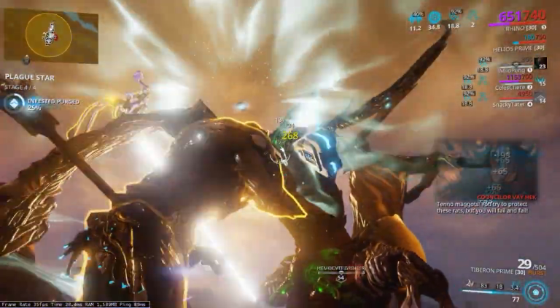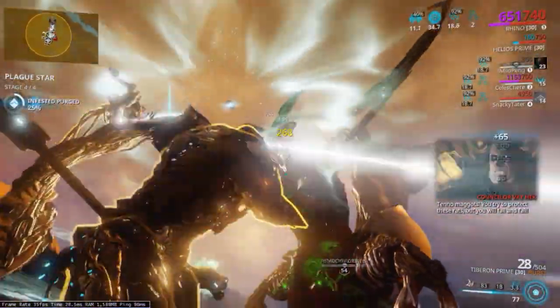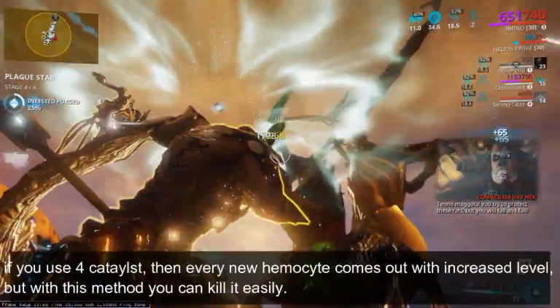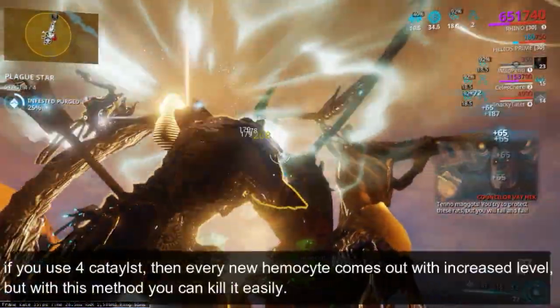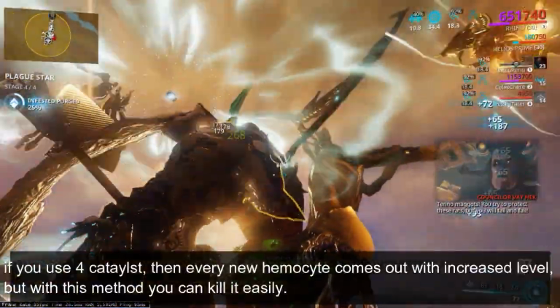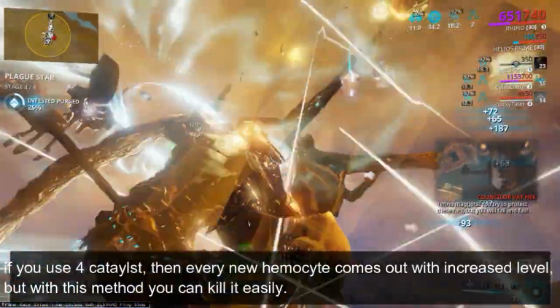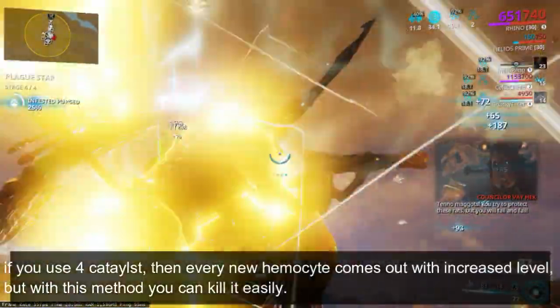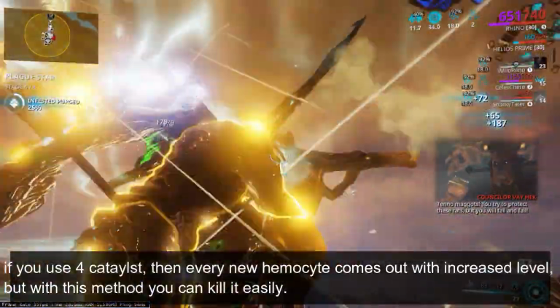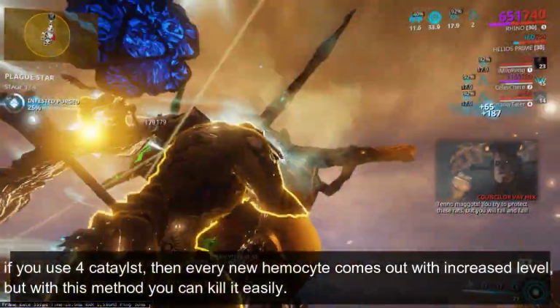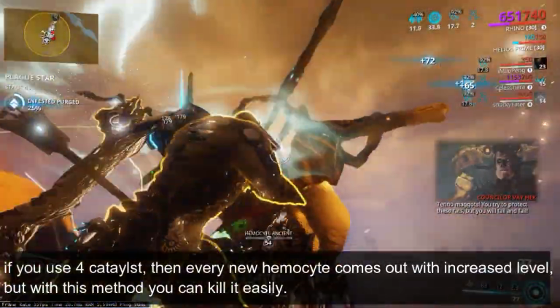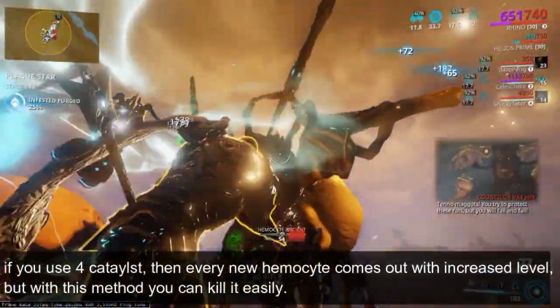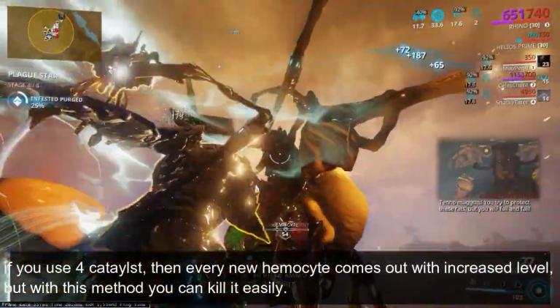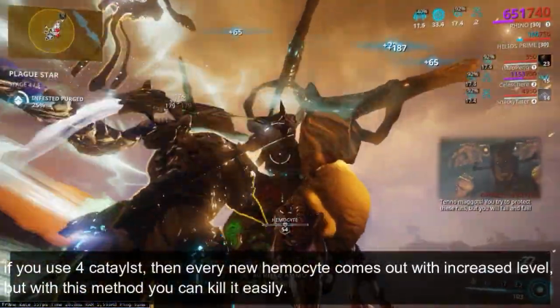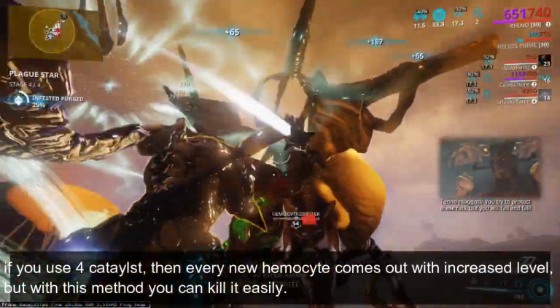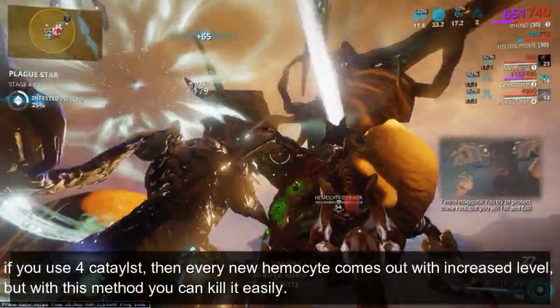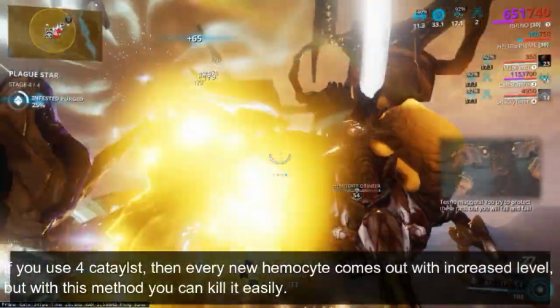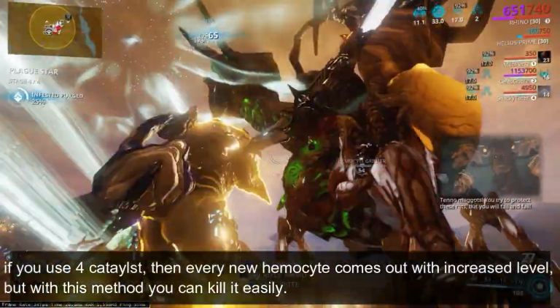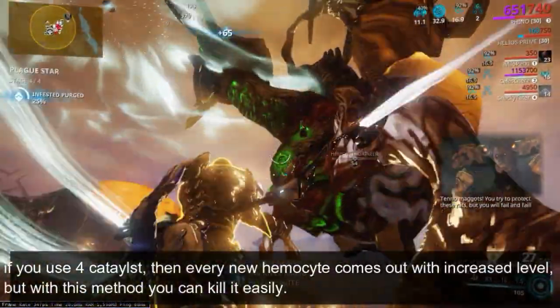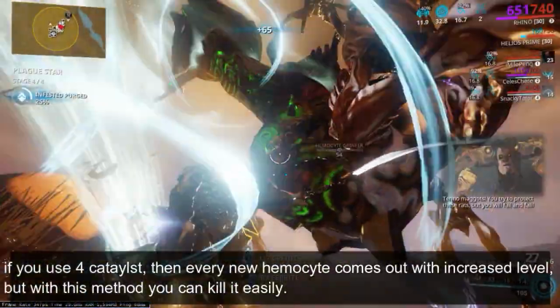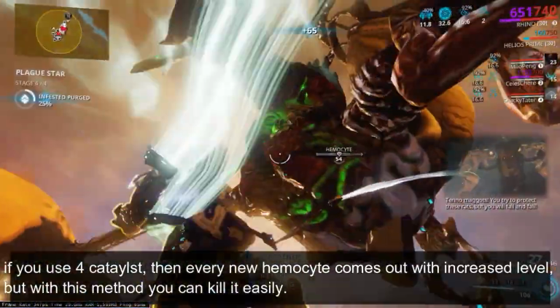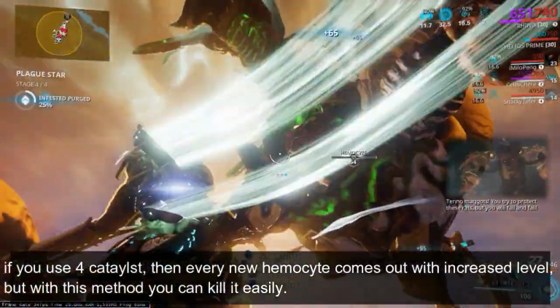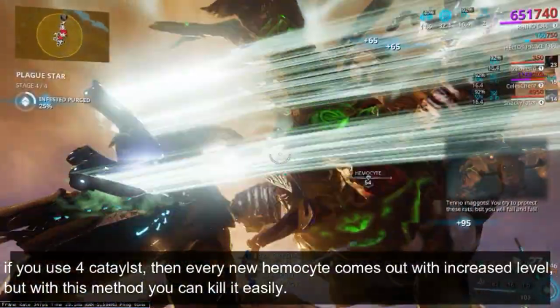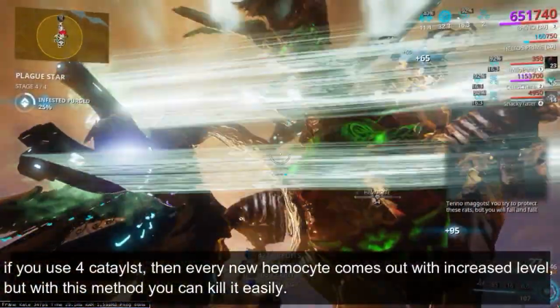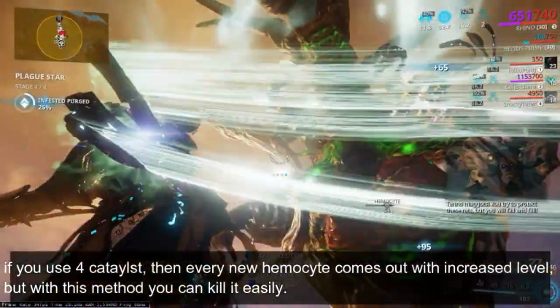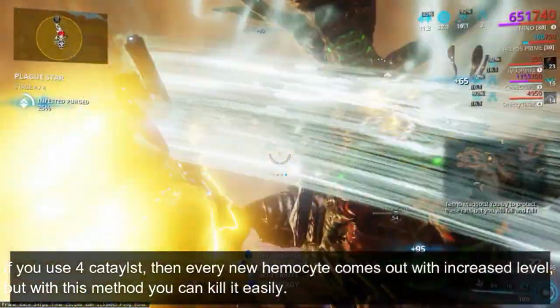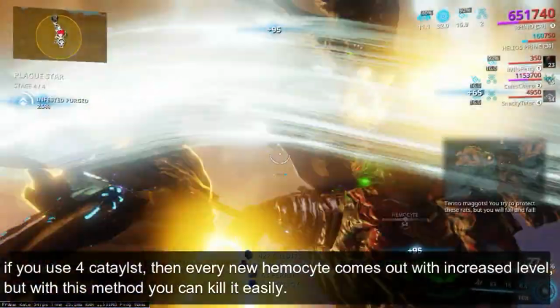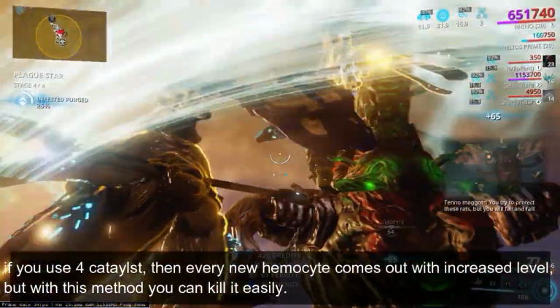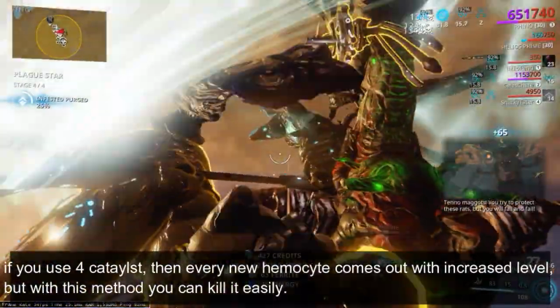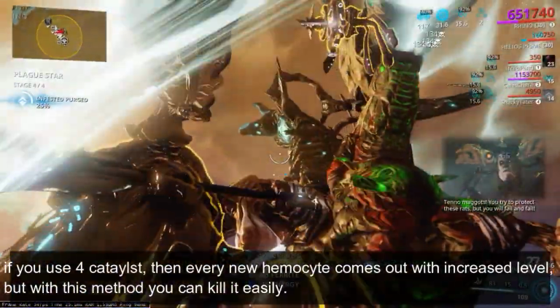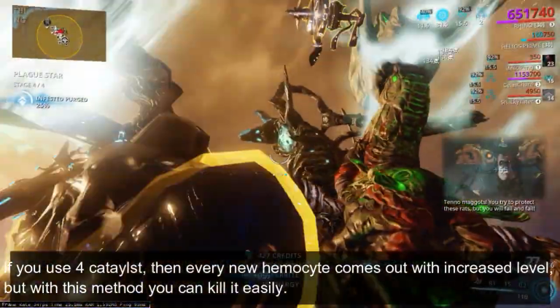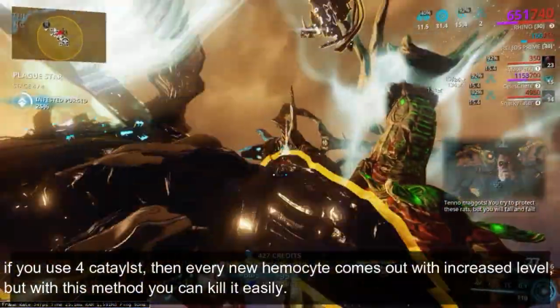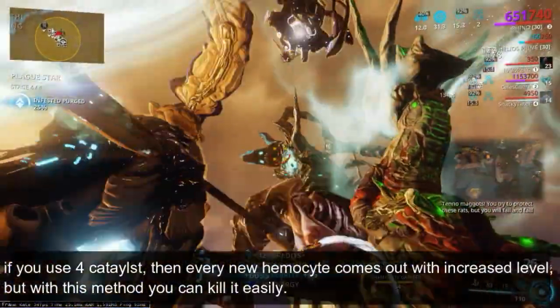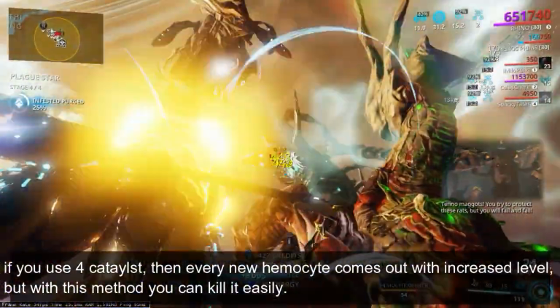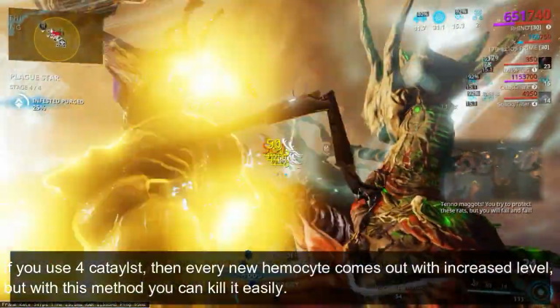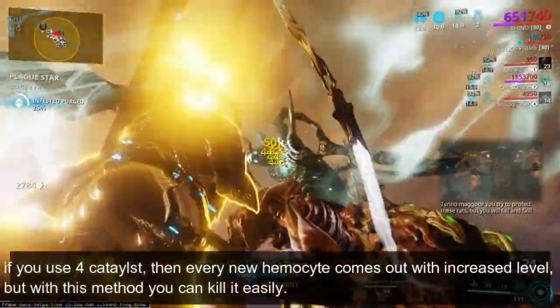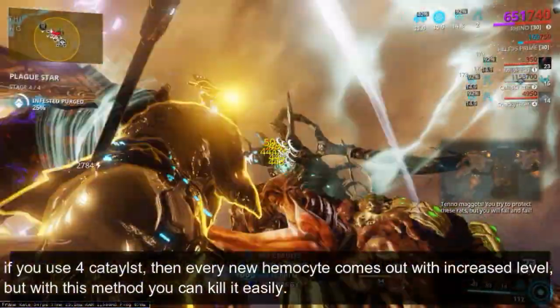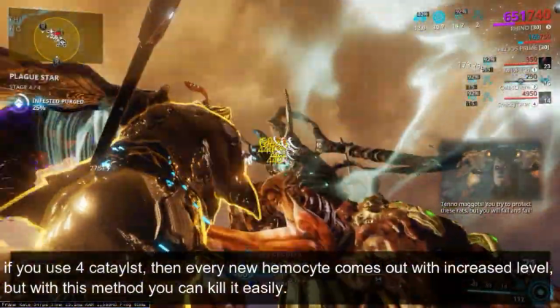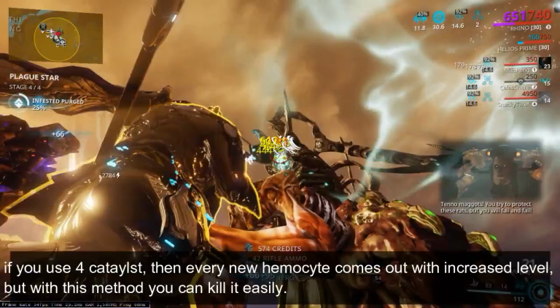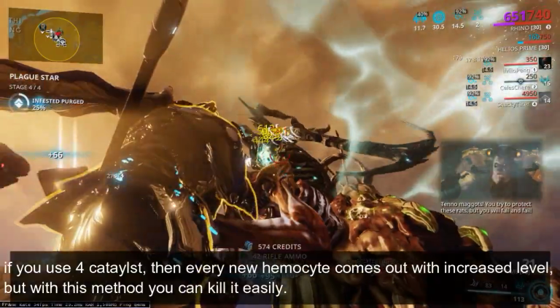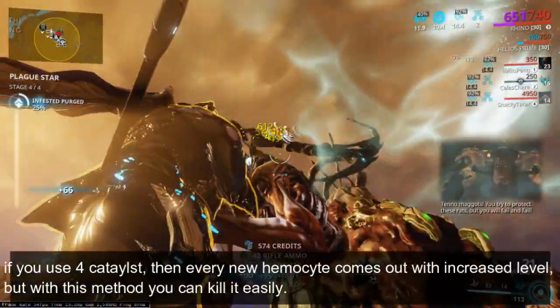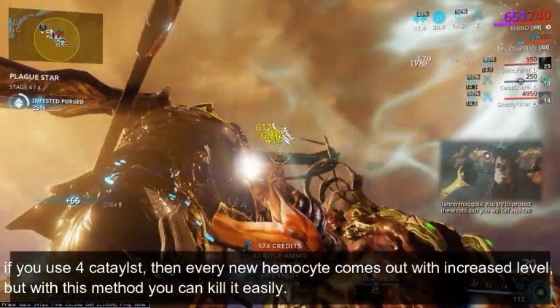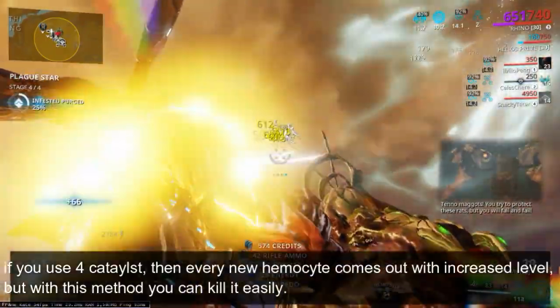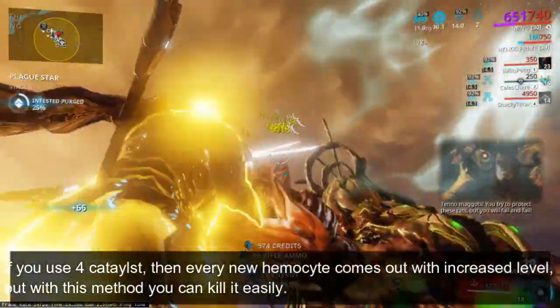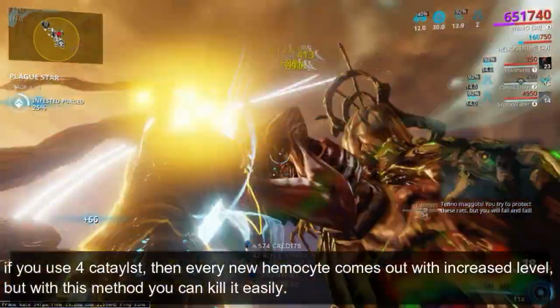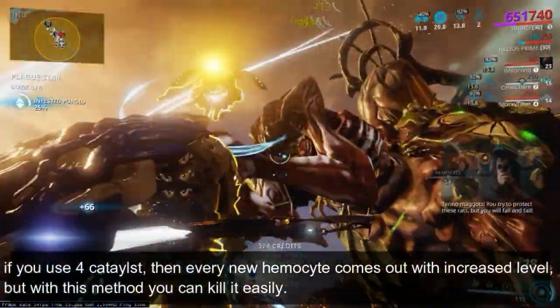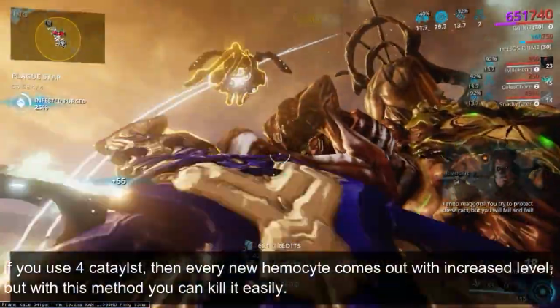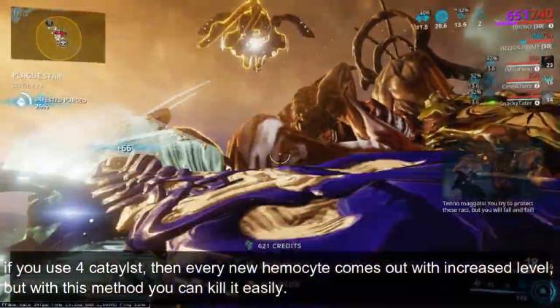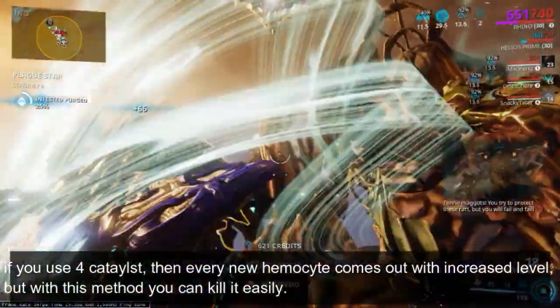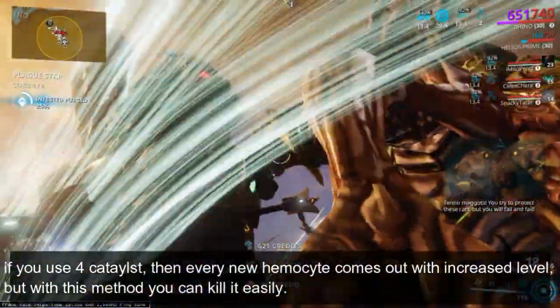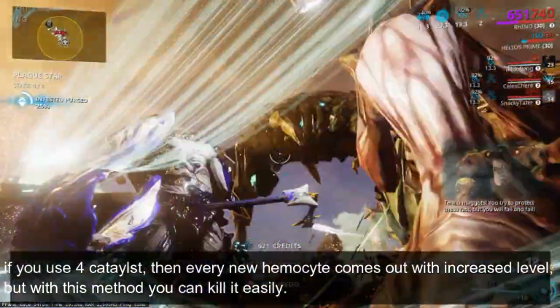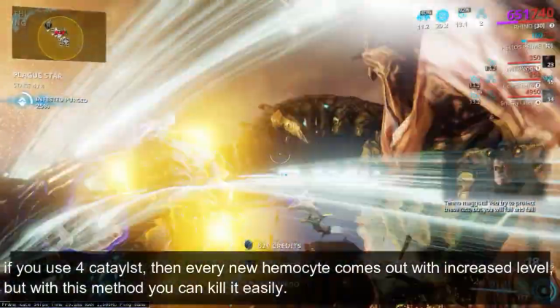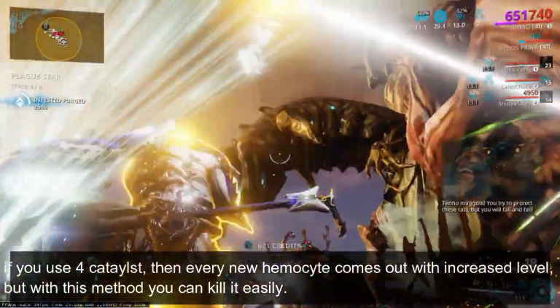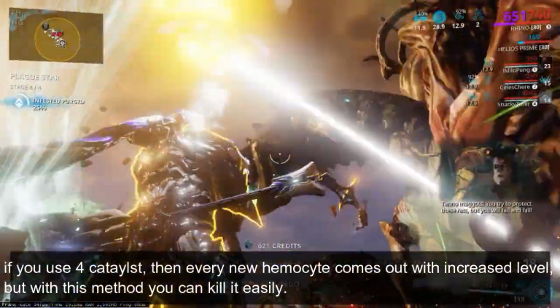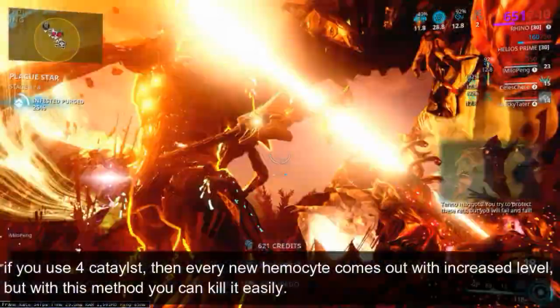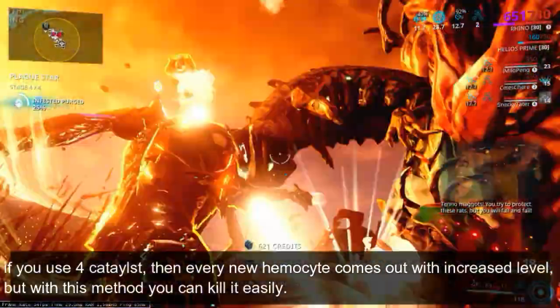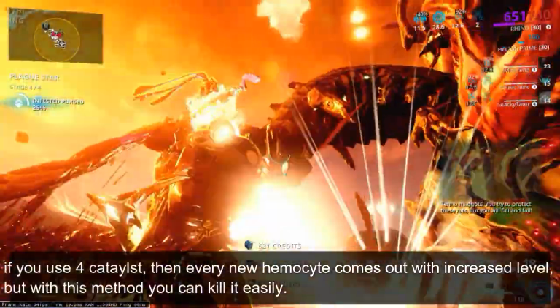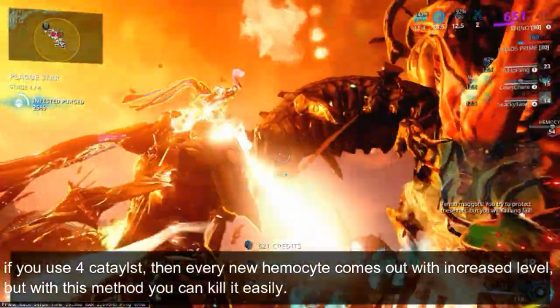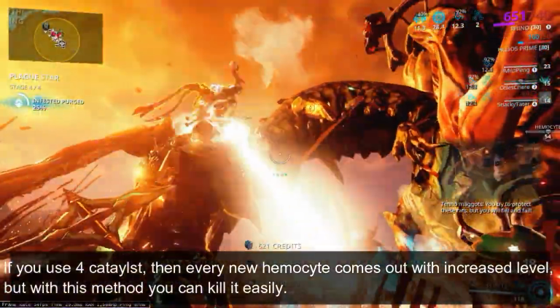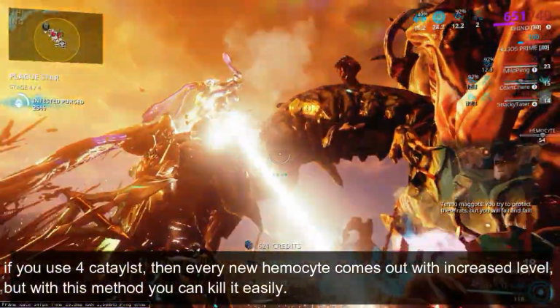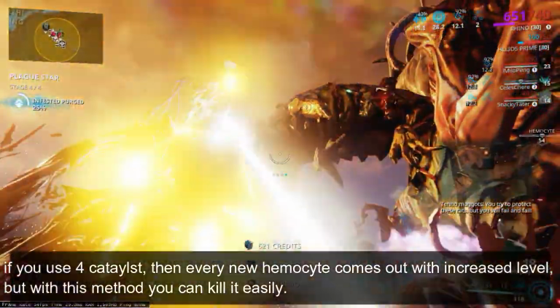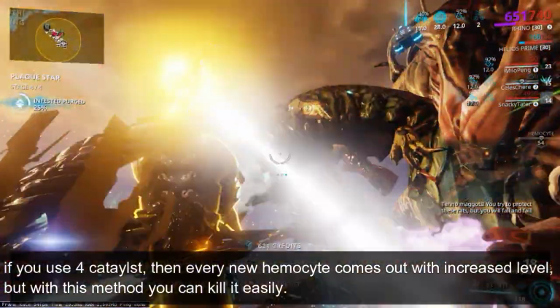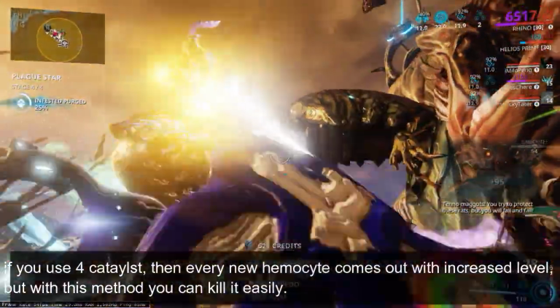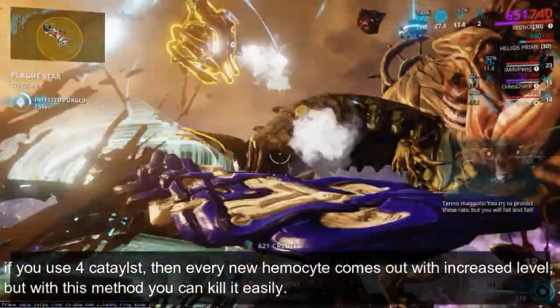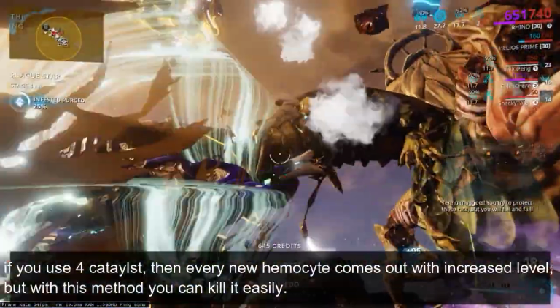If you use Forkutails, then every new Hemazite comes out with increased level, but with this method you can kill it easily.